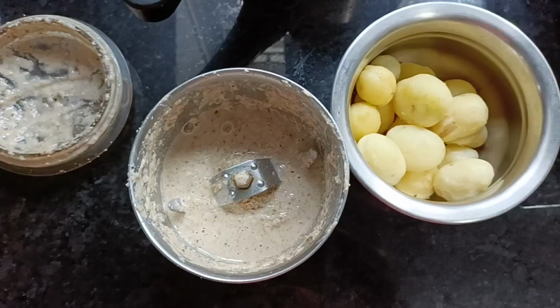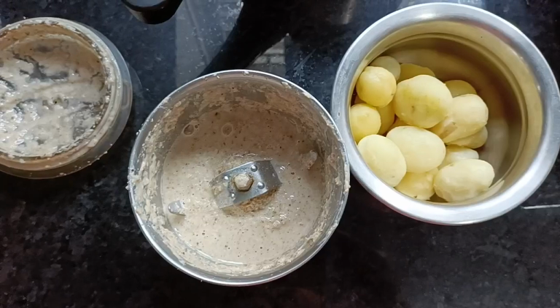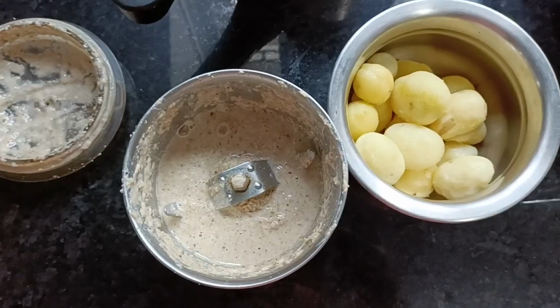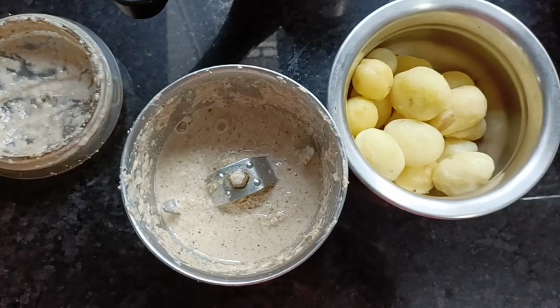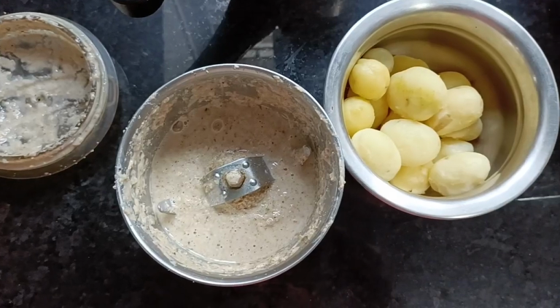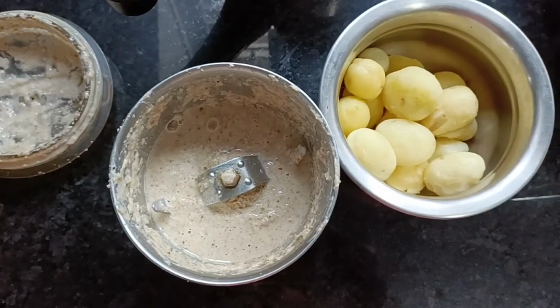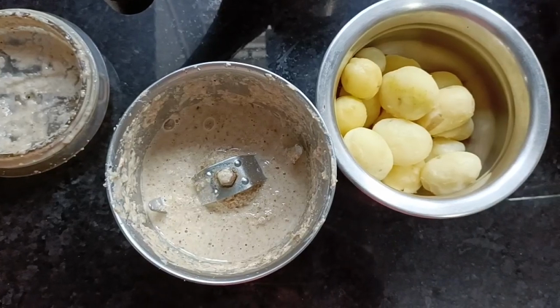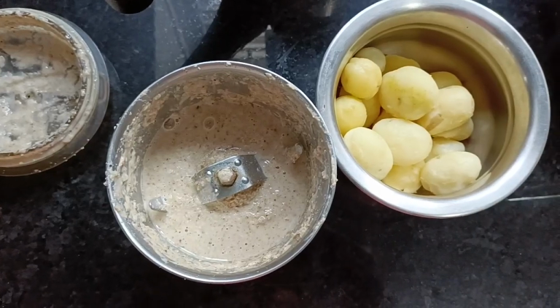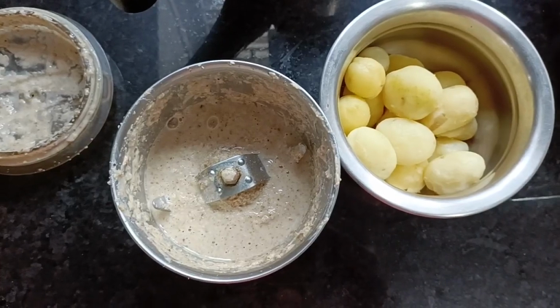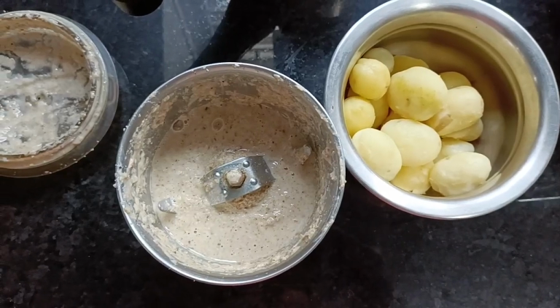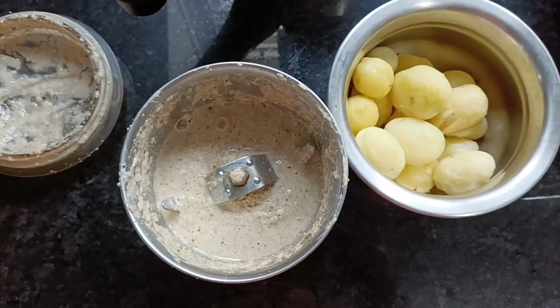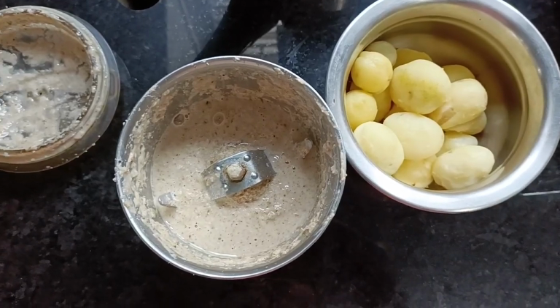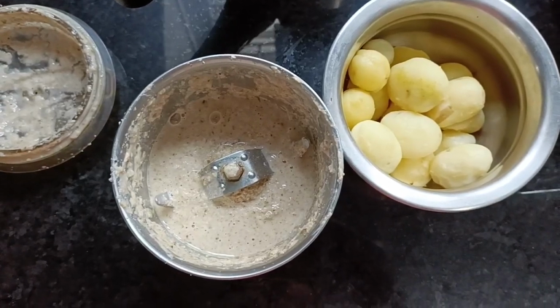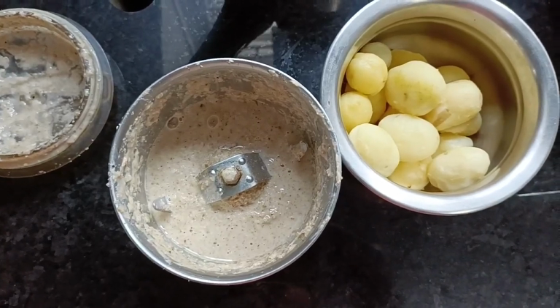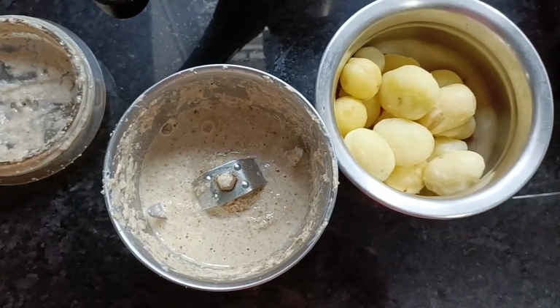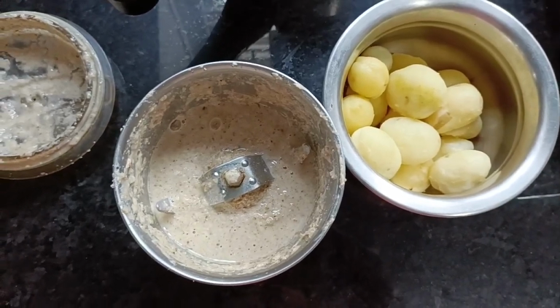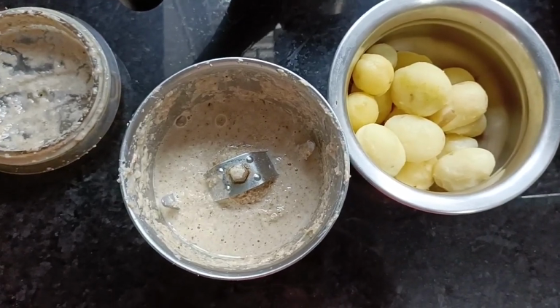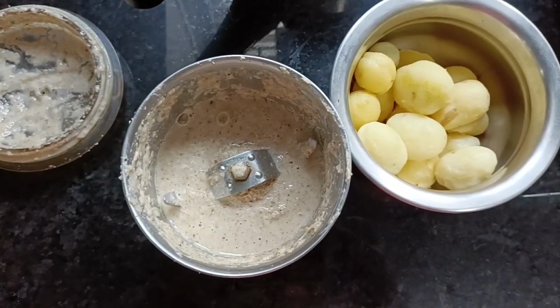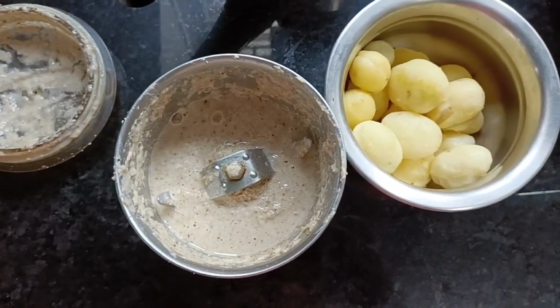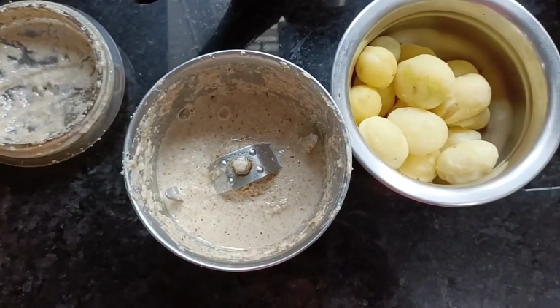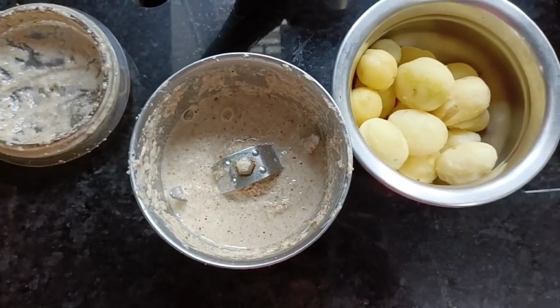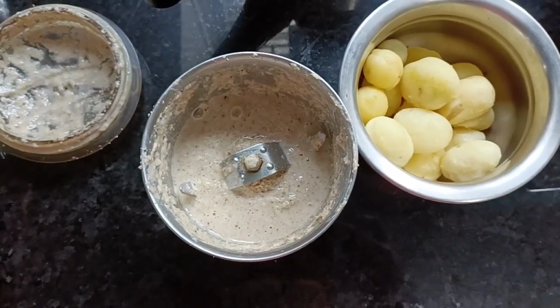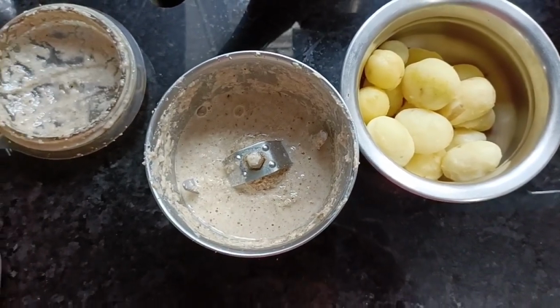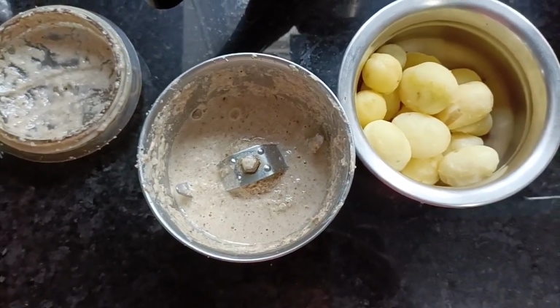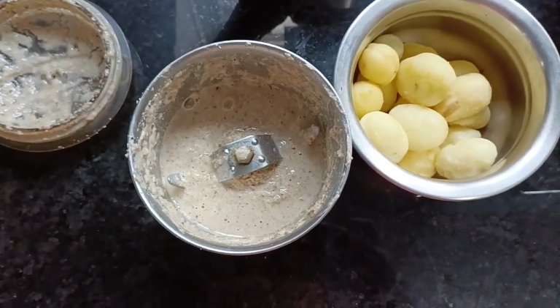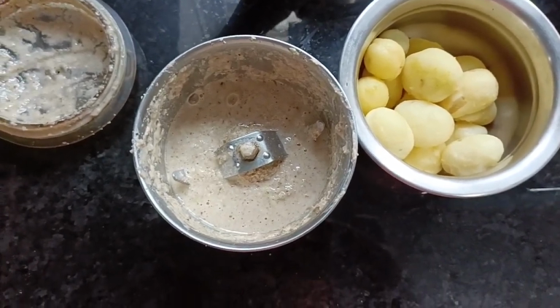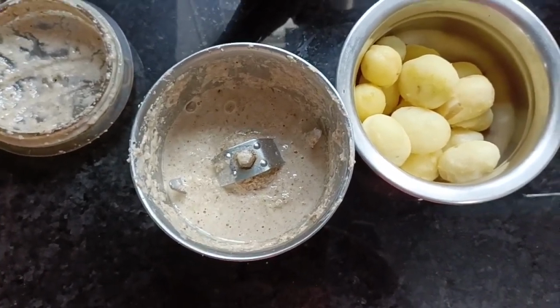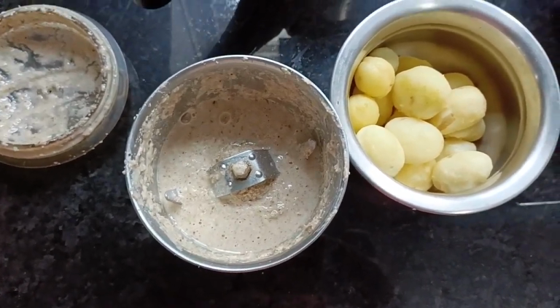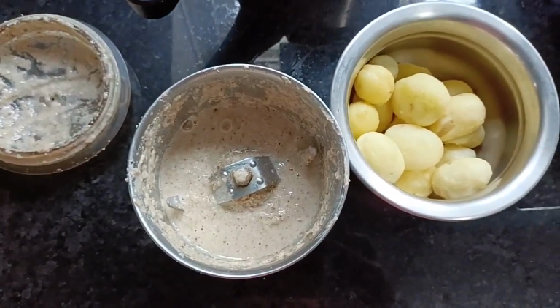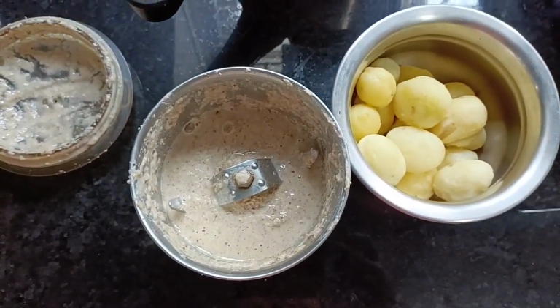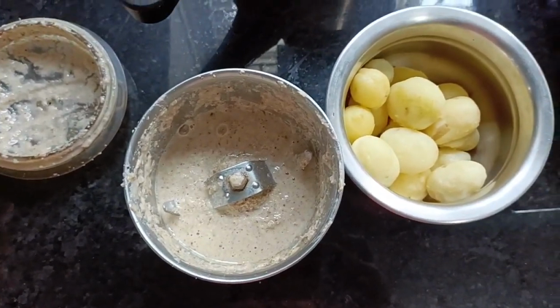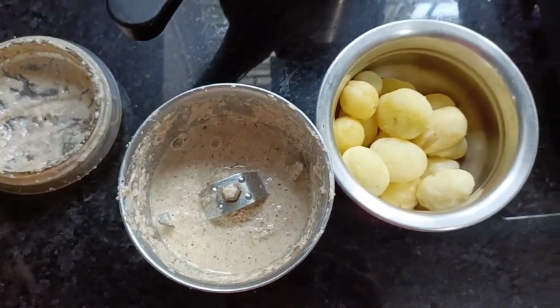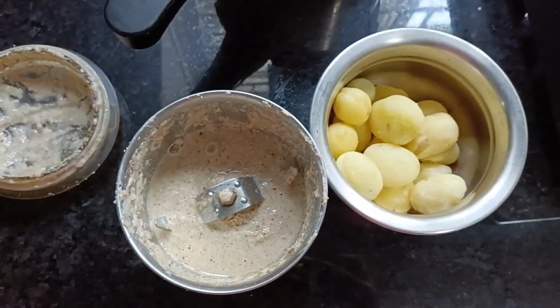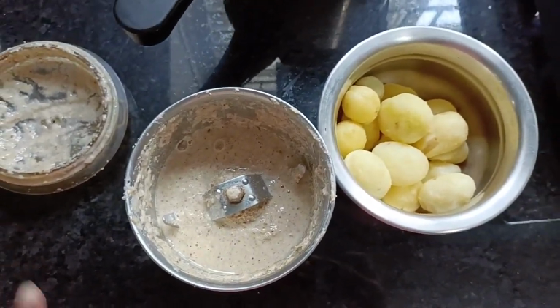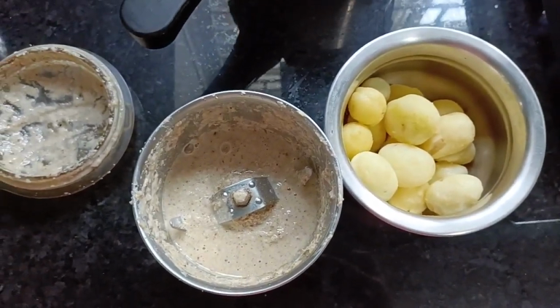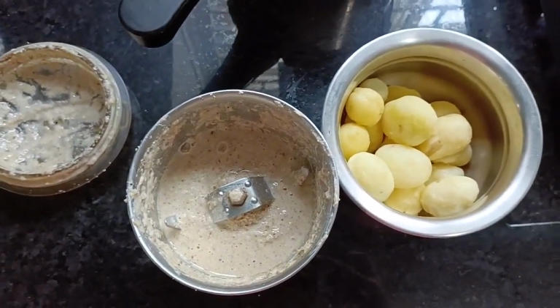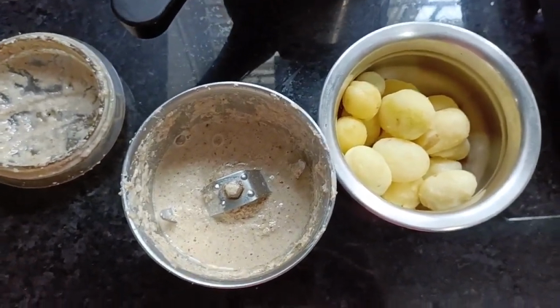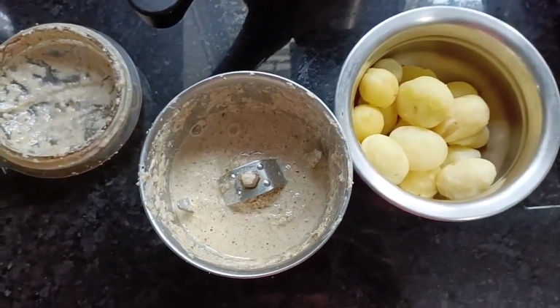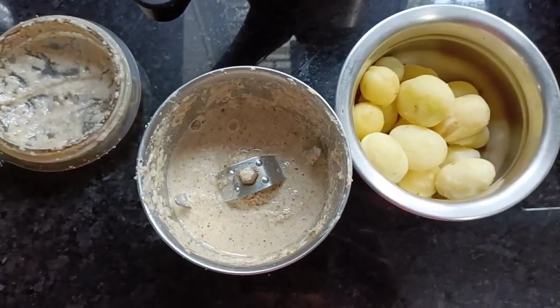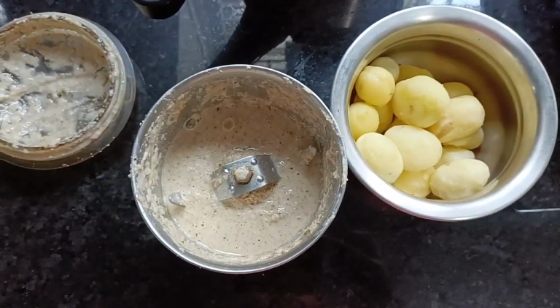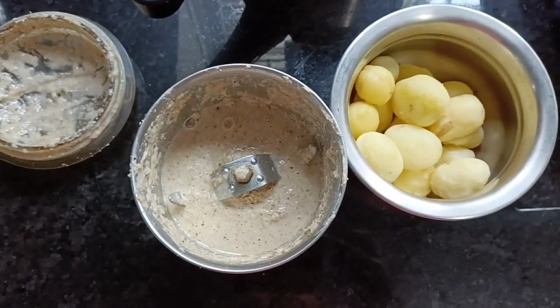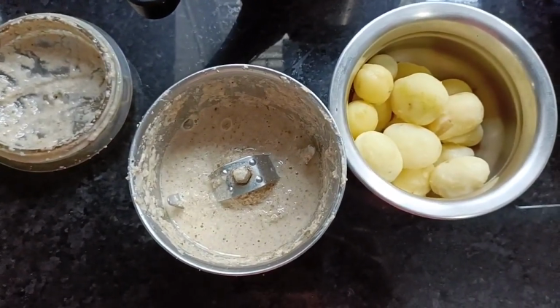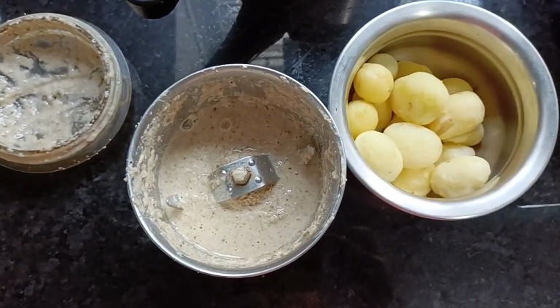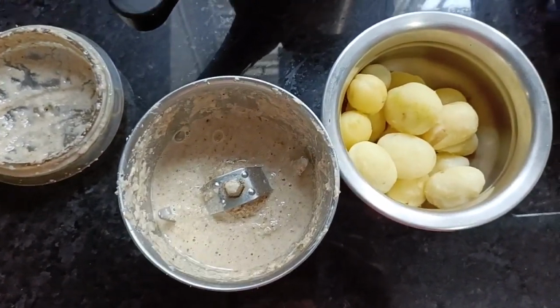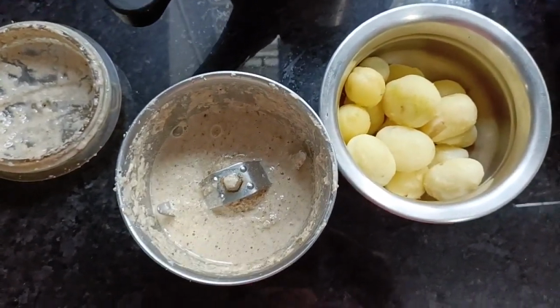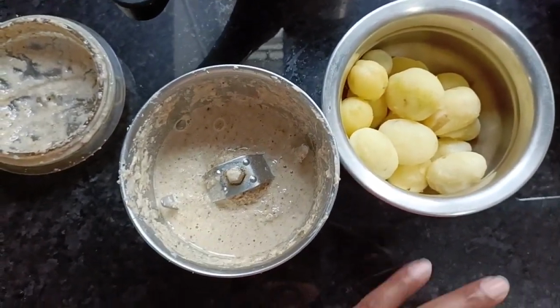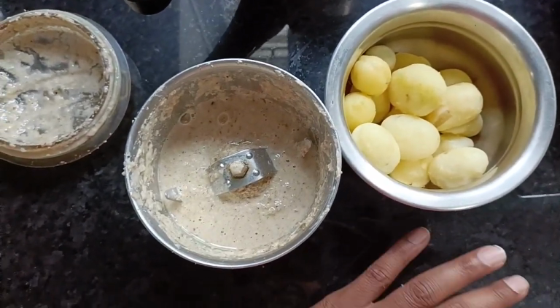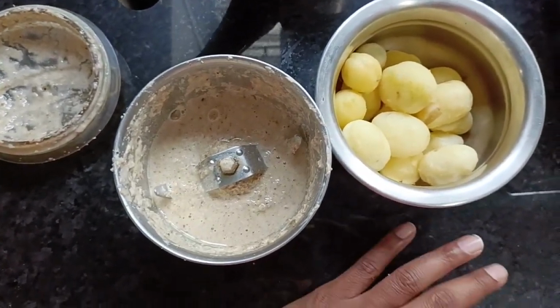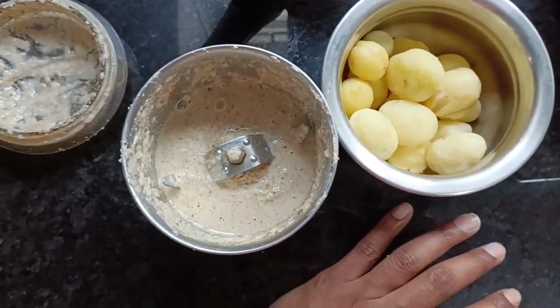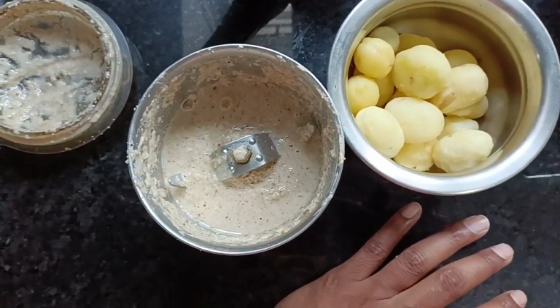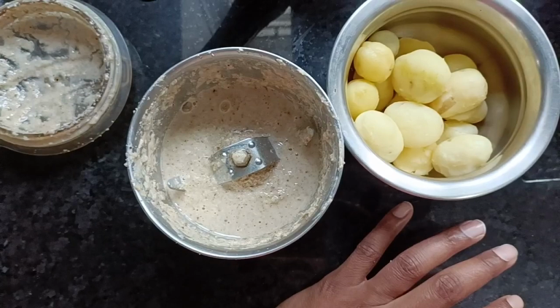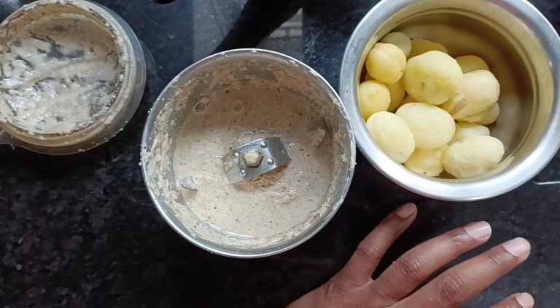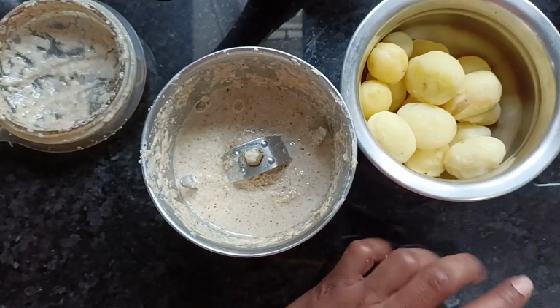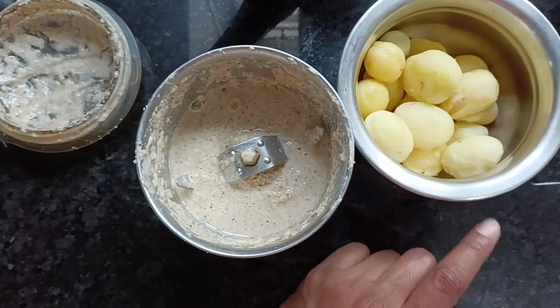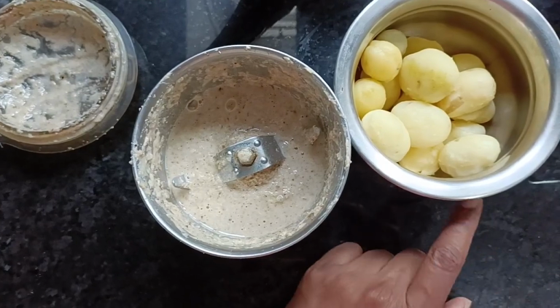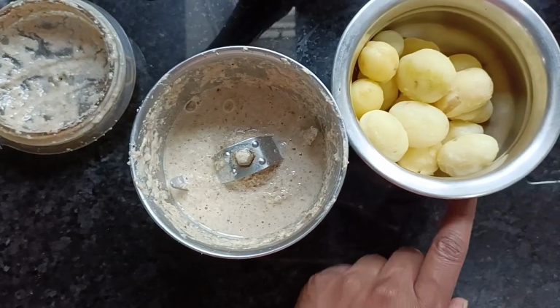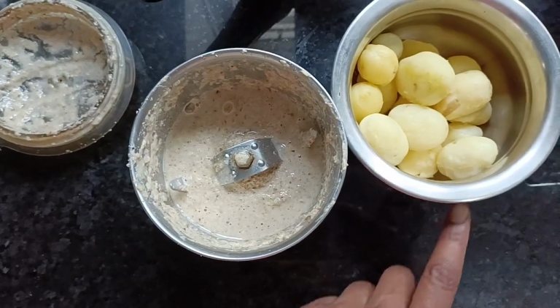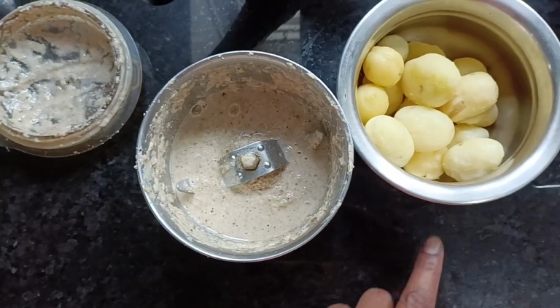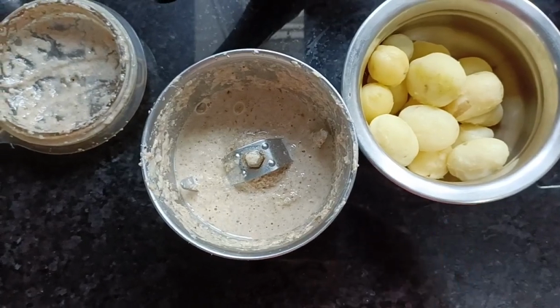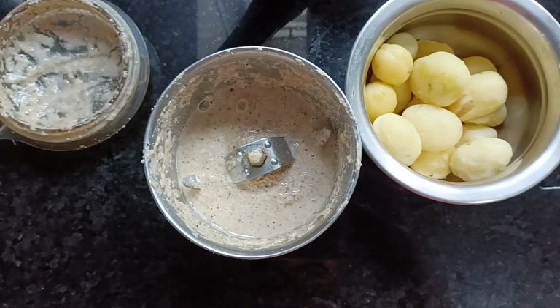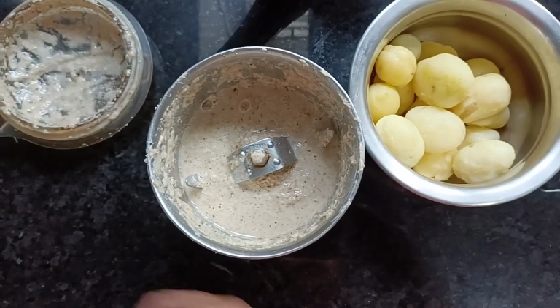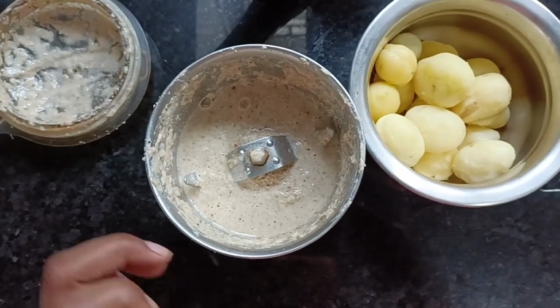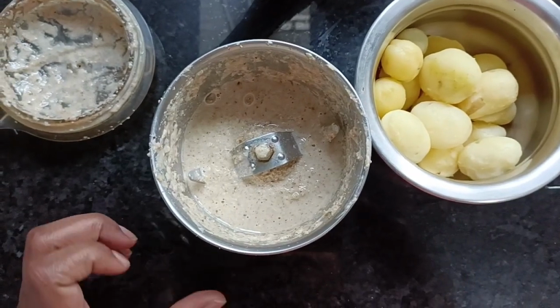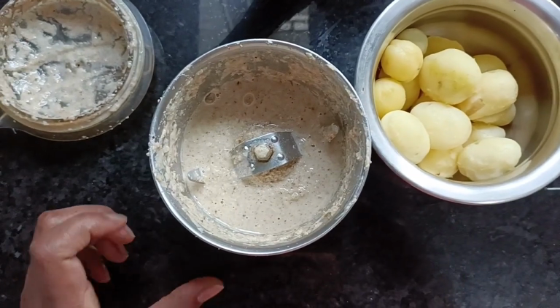Hello everyone, welcome back to my channel. This is Foodie. I am Shrile Kani. Today I am going to make baby potato masala.